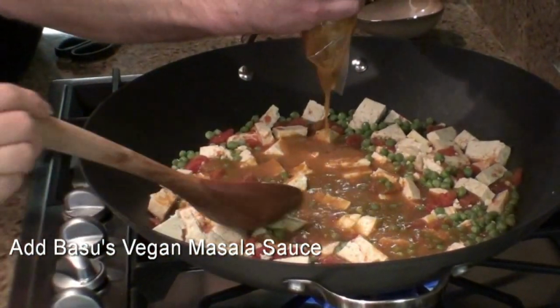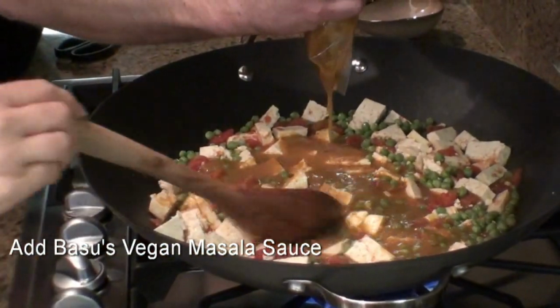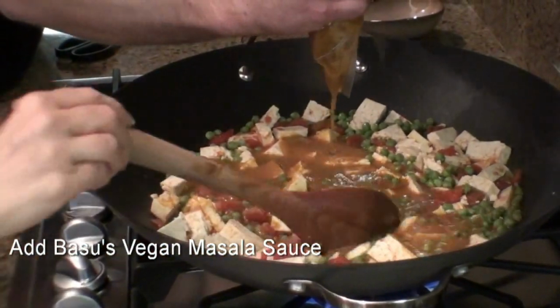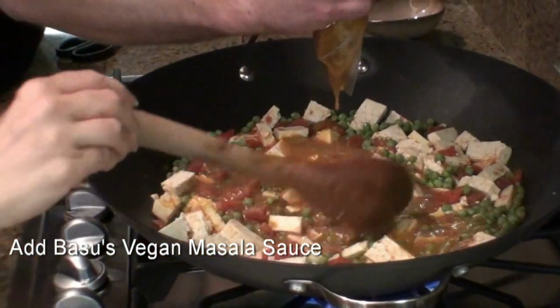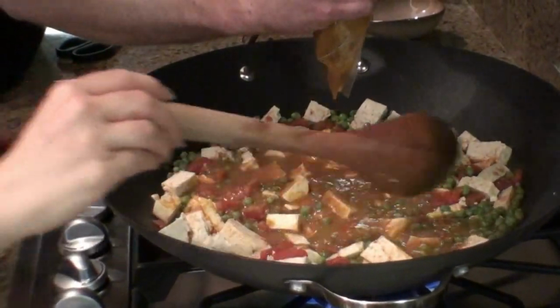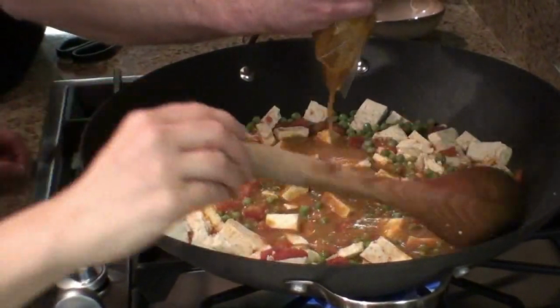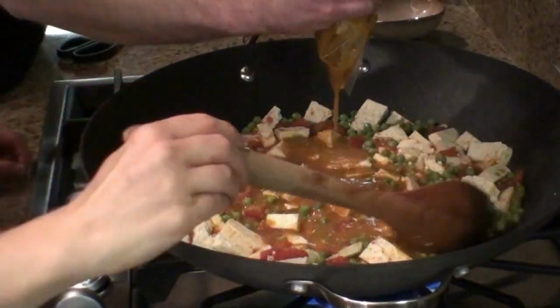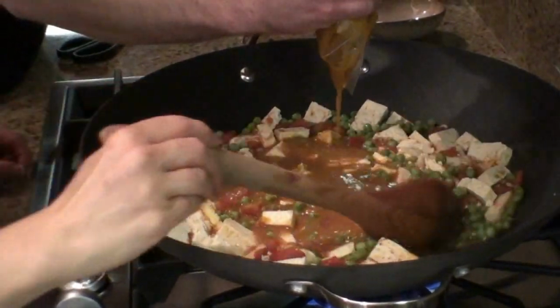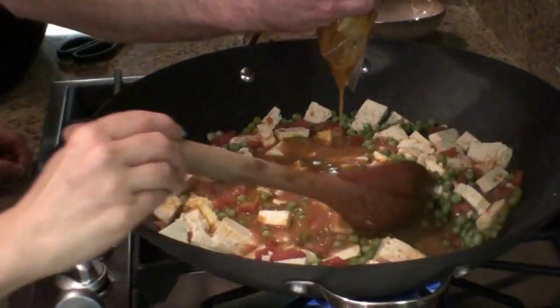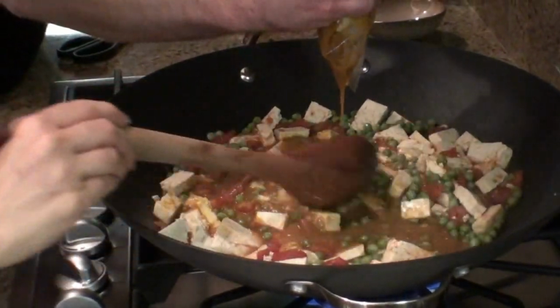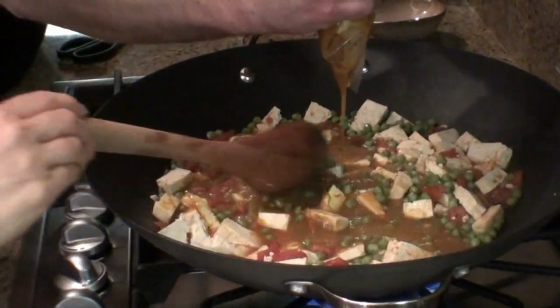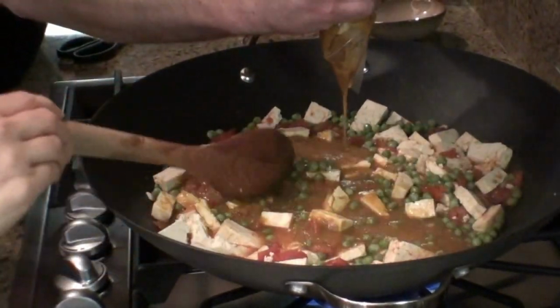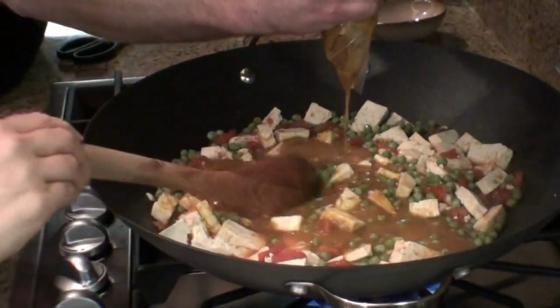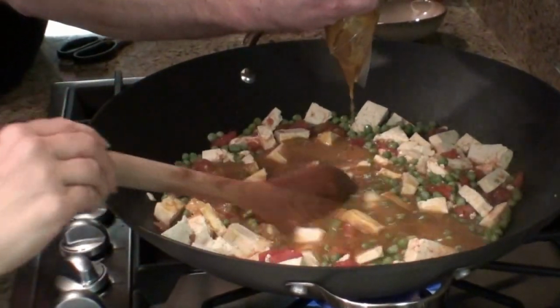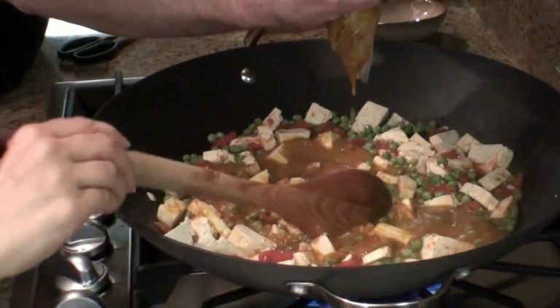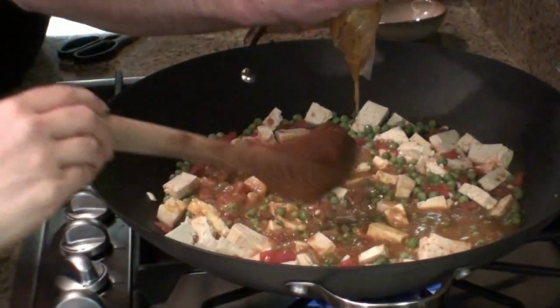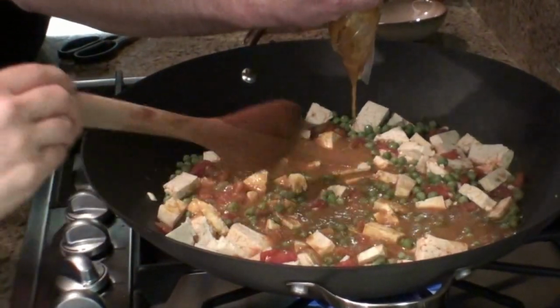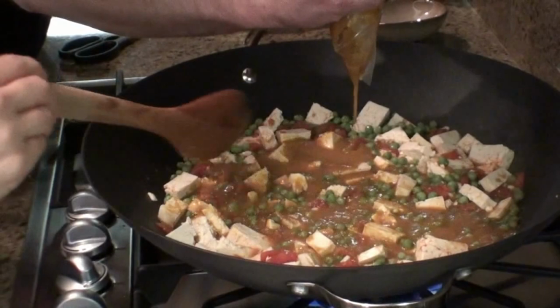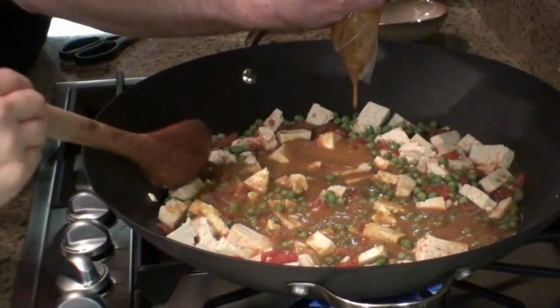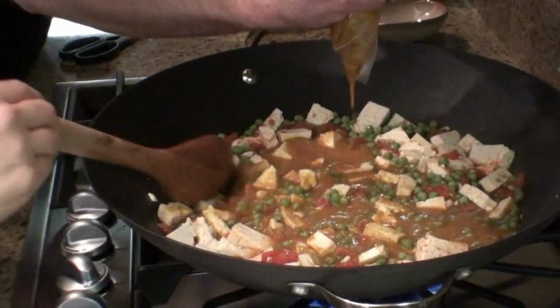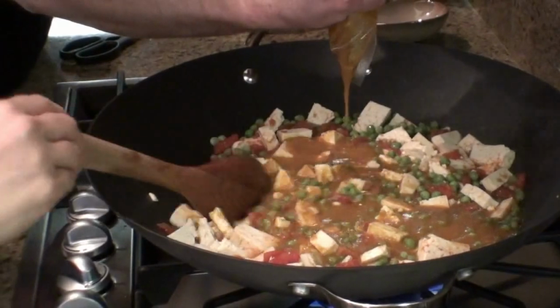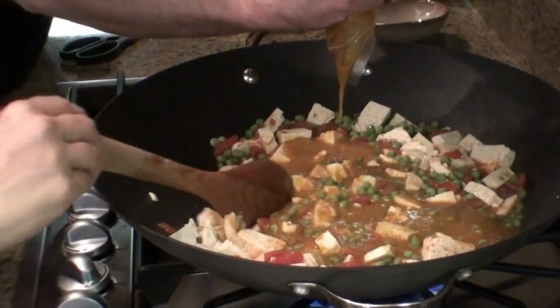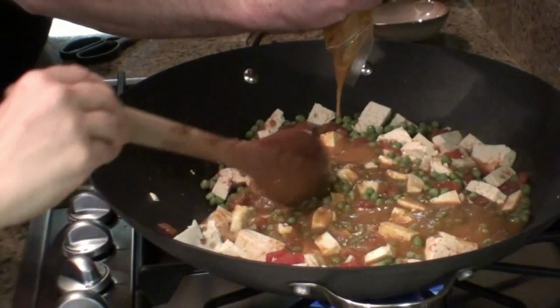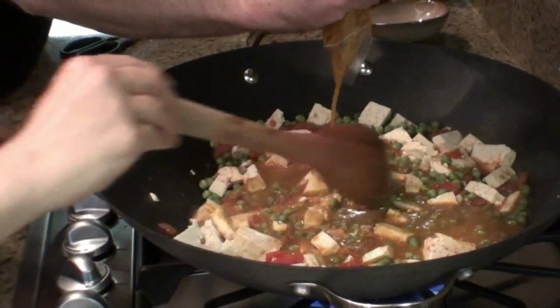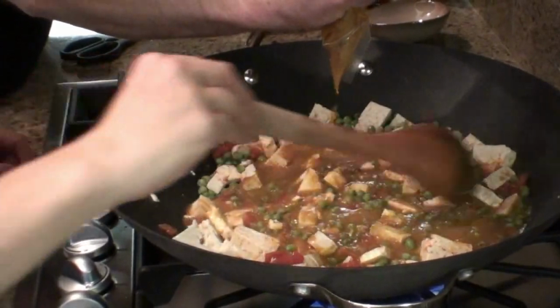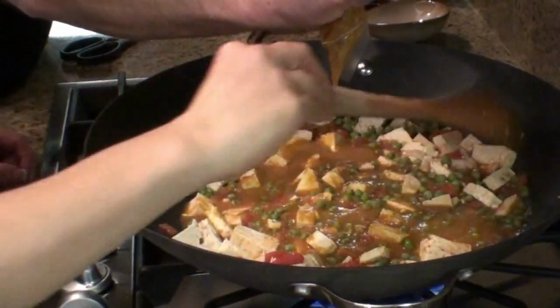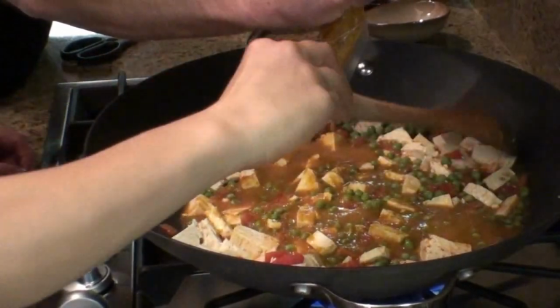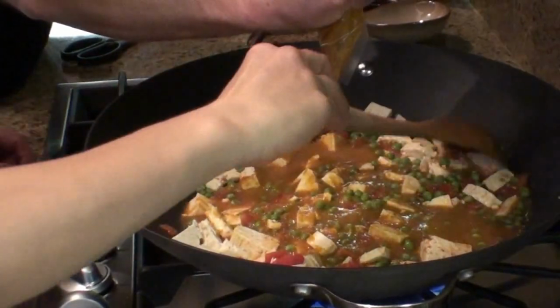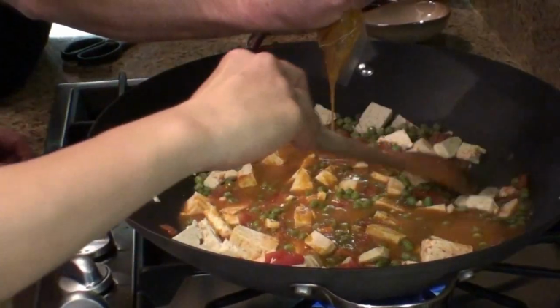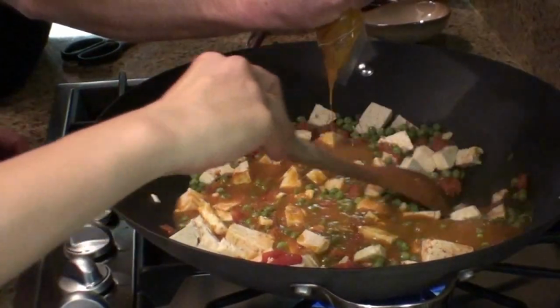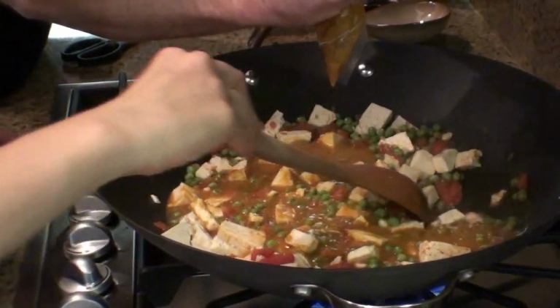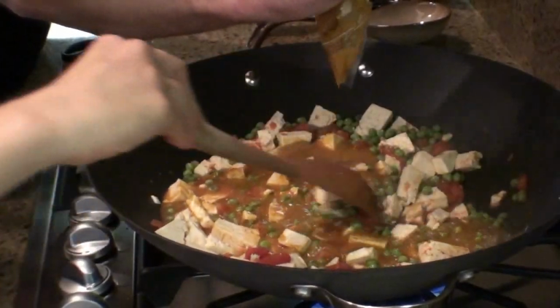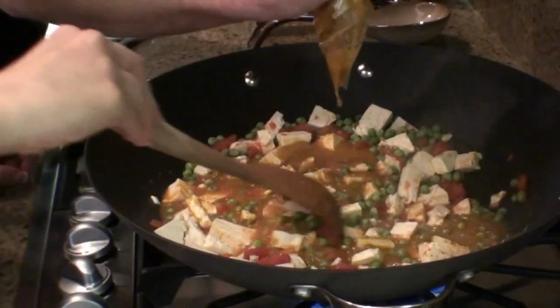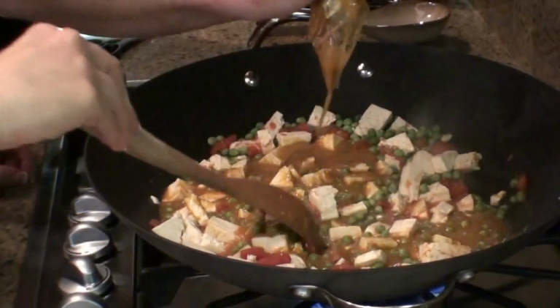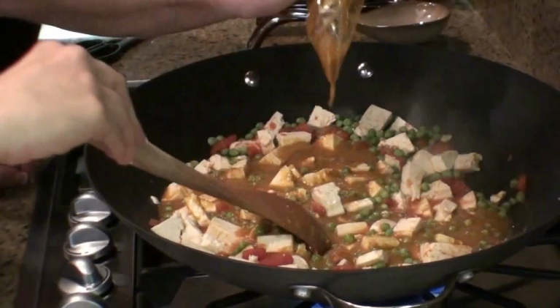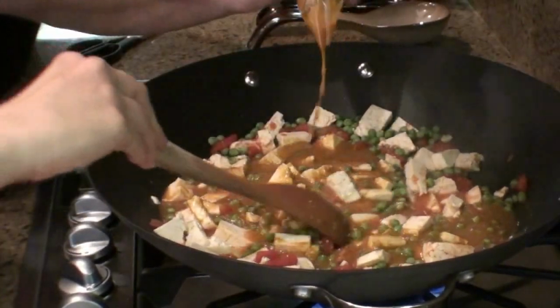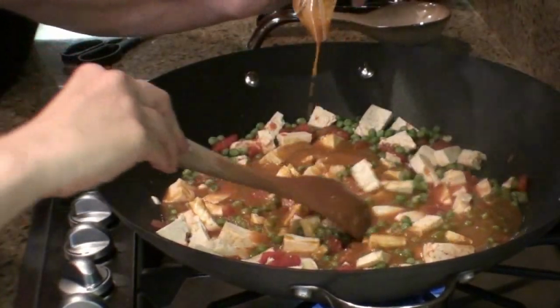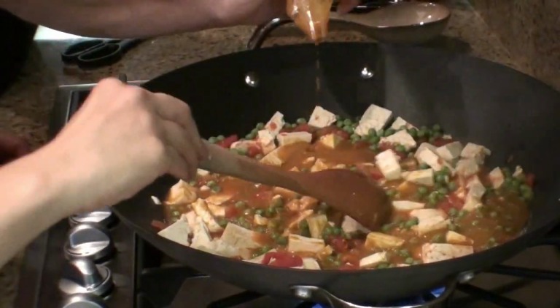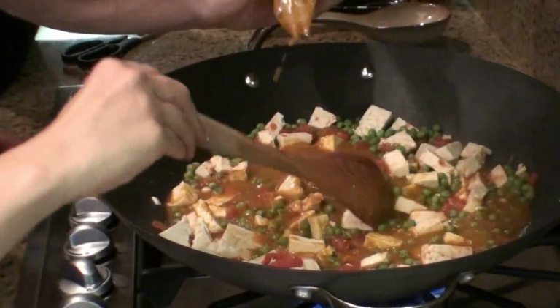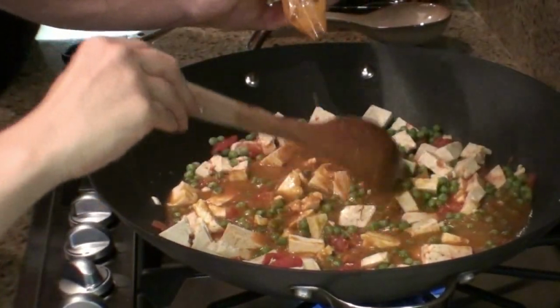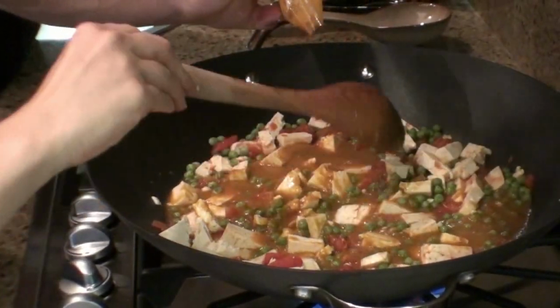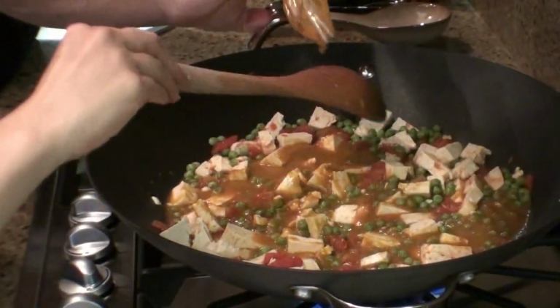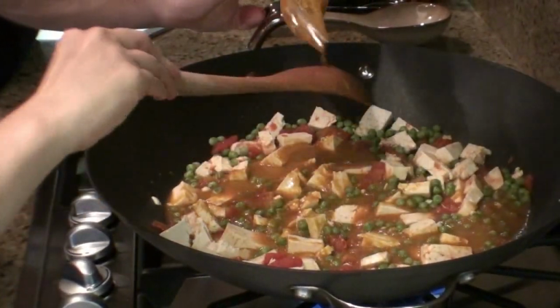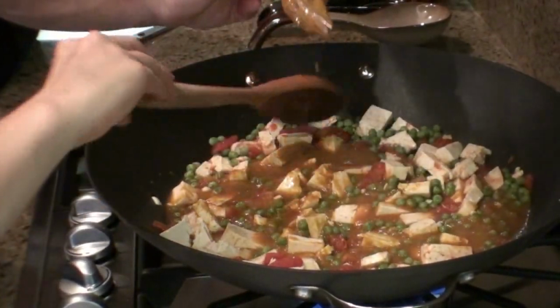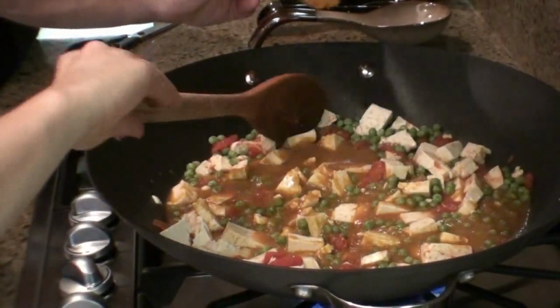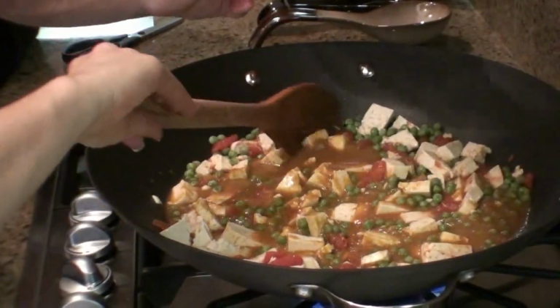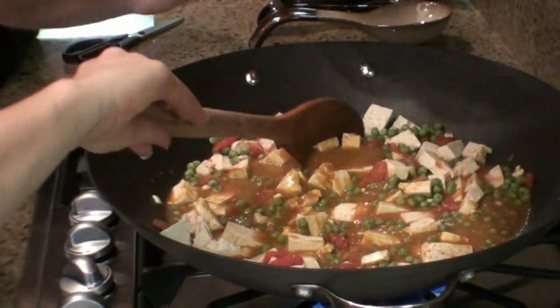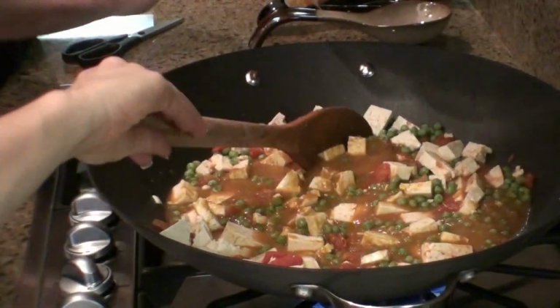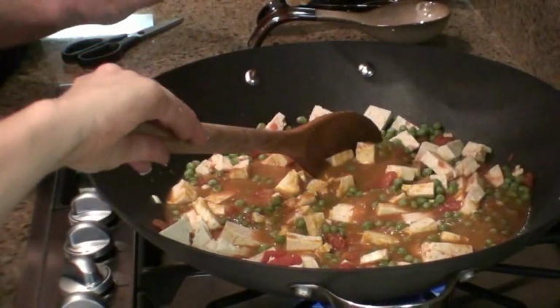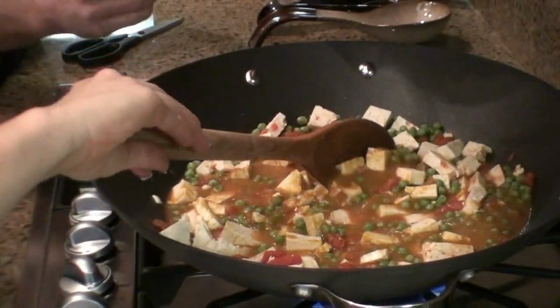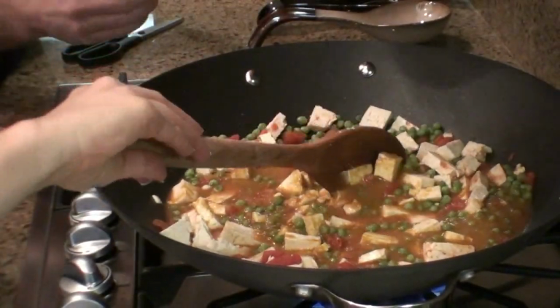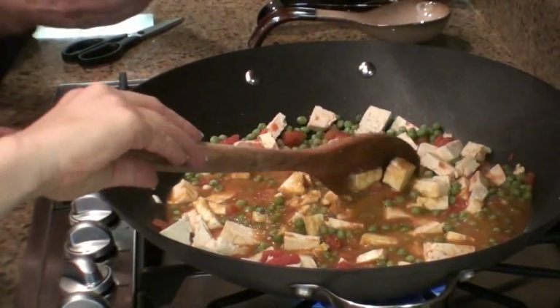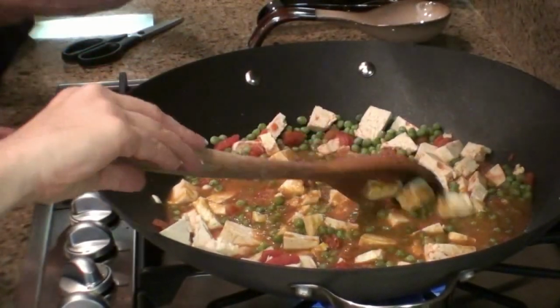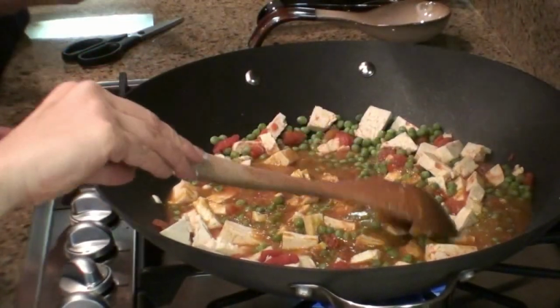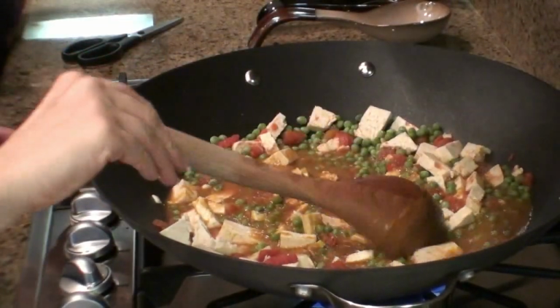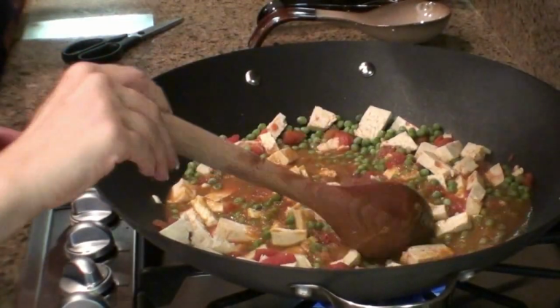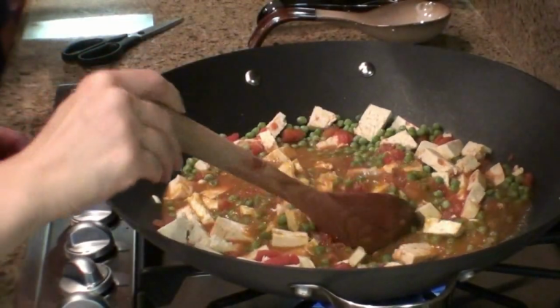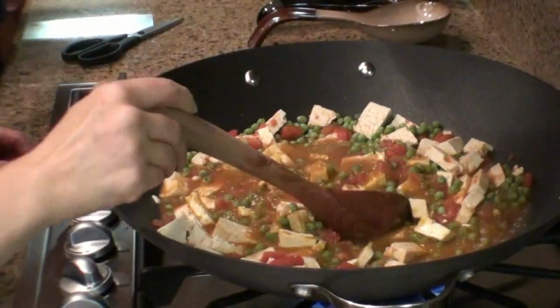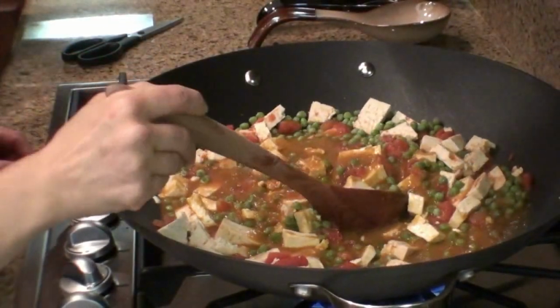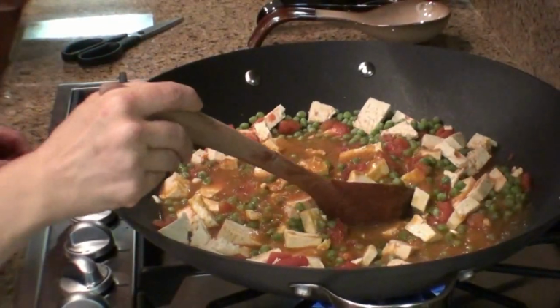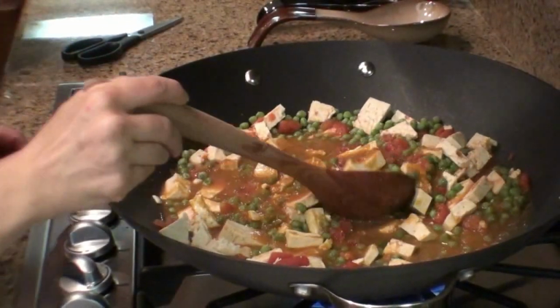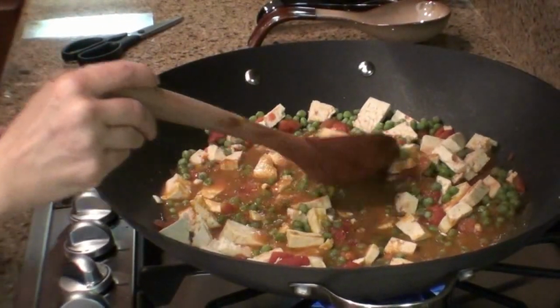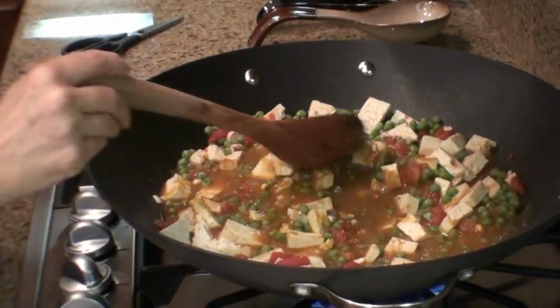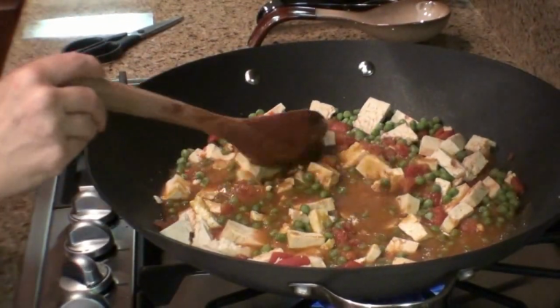It smells phenomenal. This is almost like soupy because we added those canned tomatoes, so it'll be more like a soup.